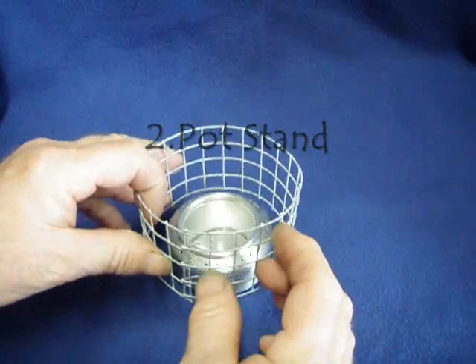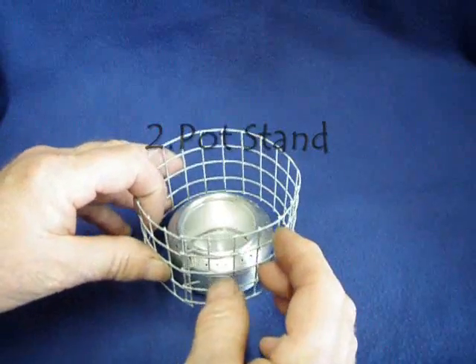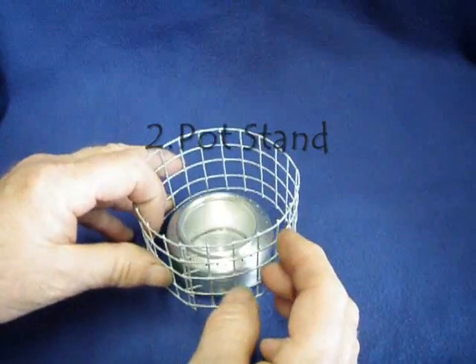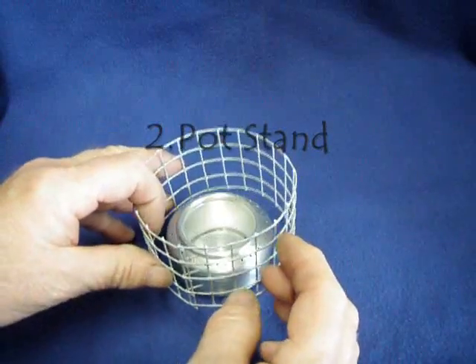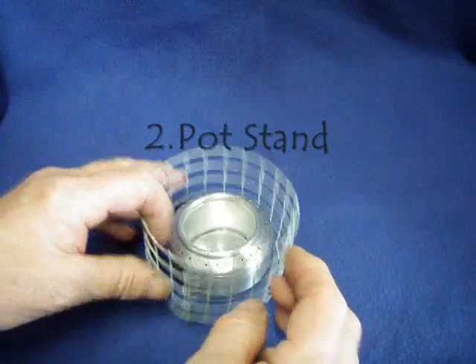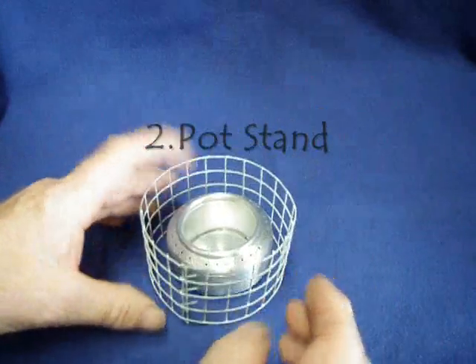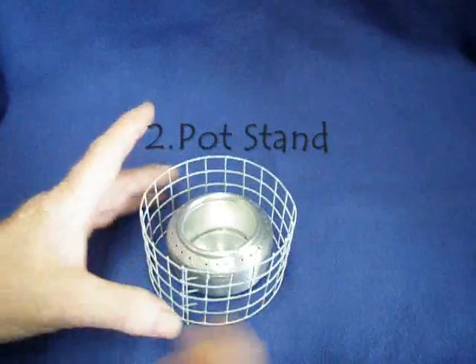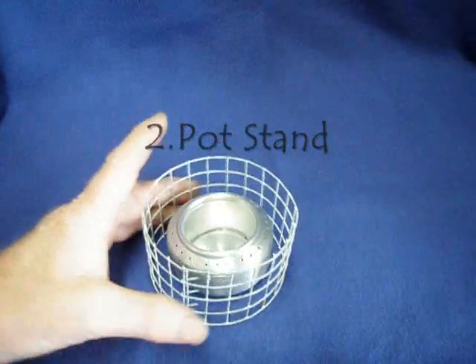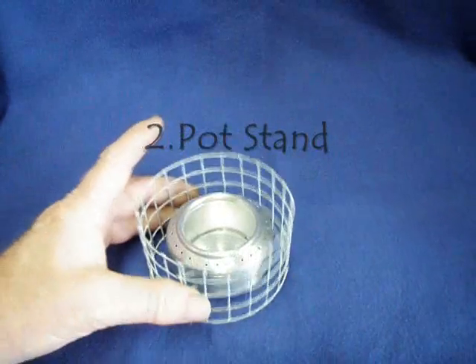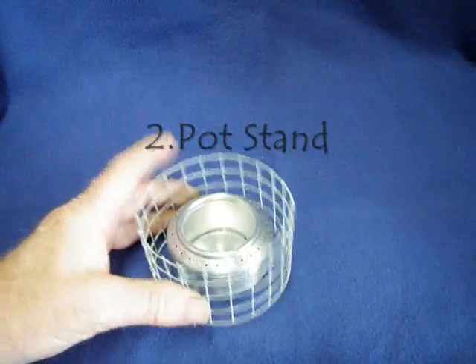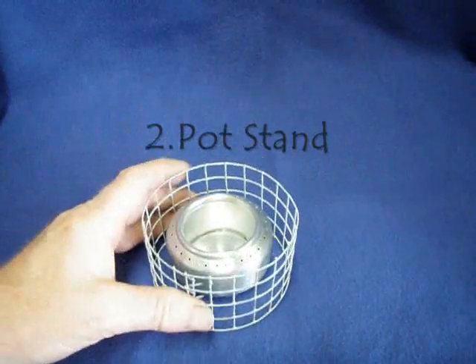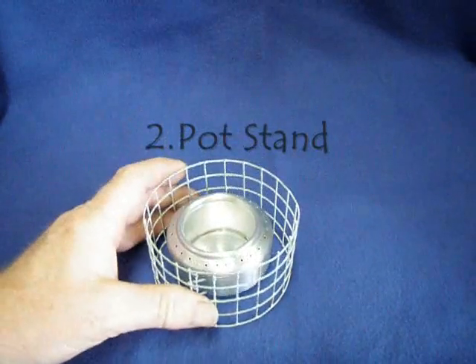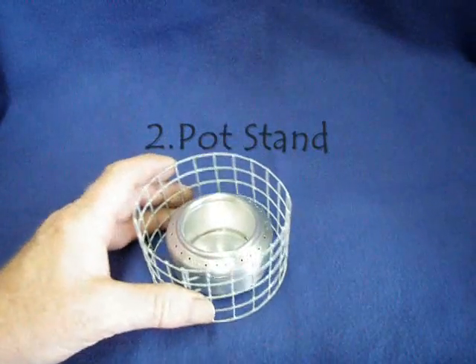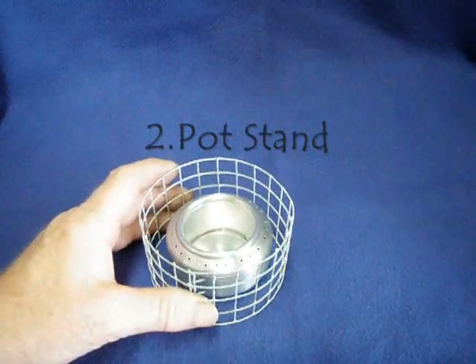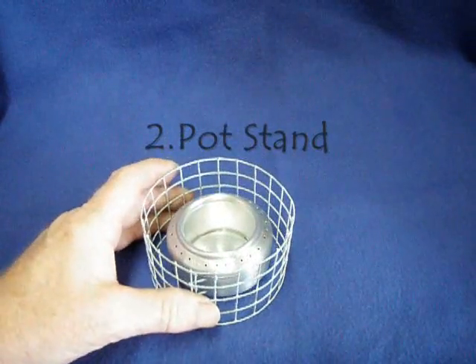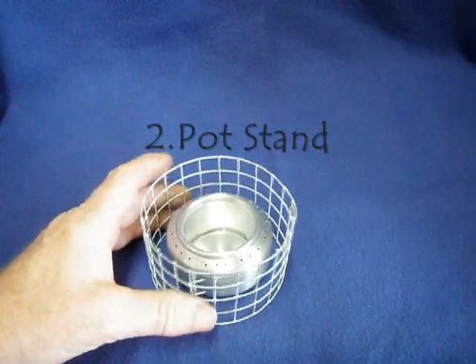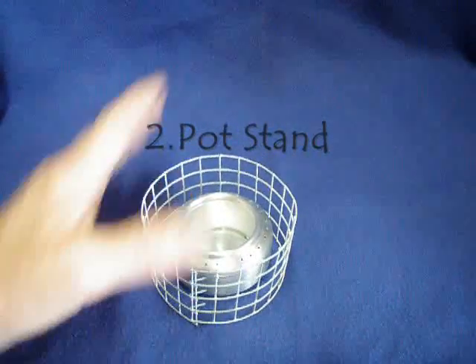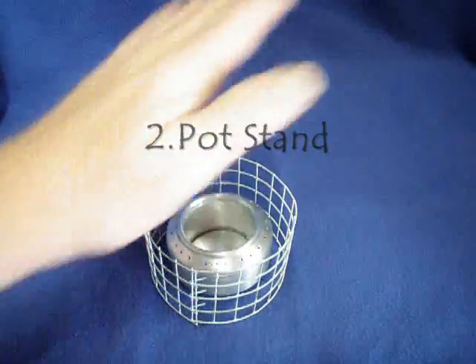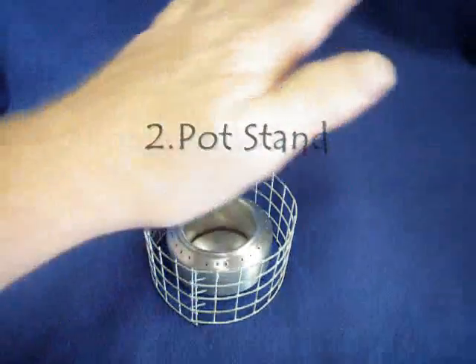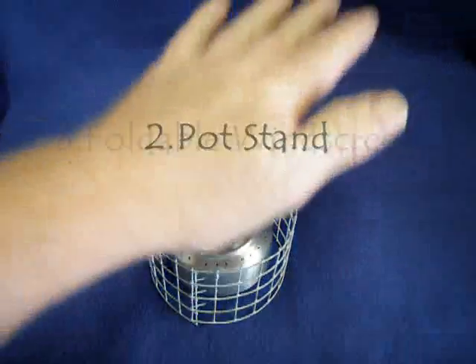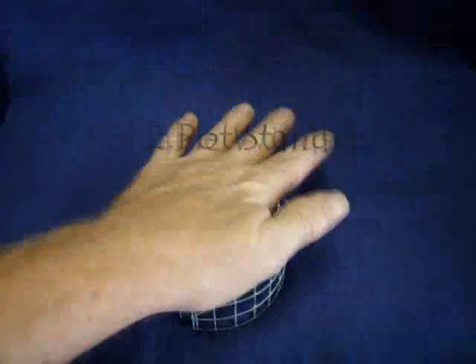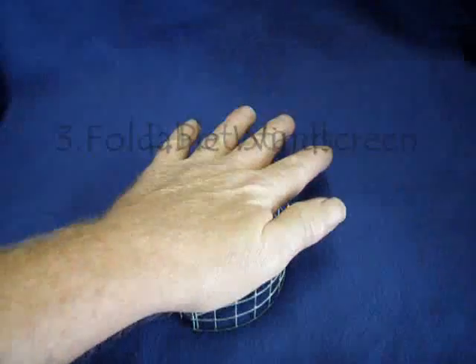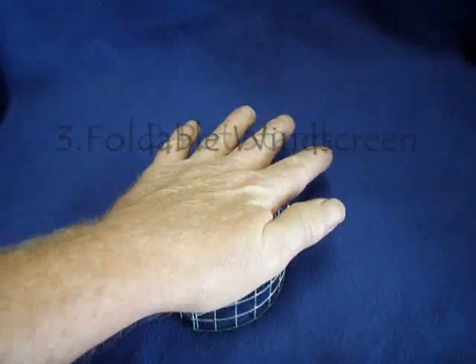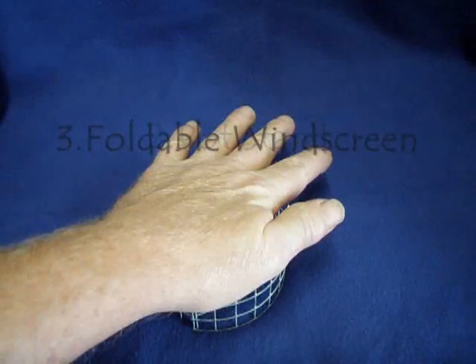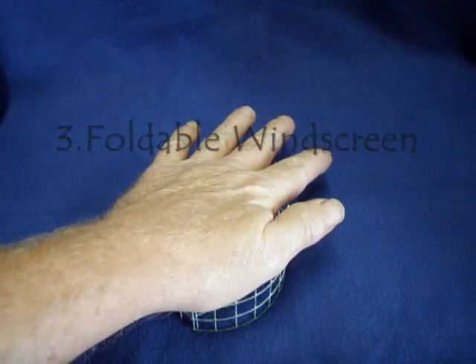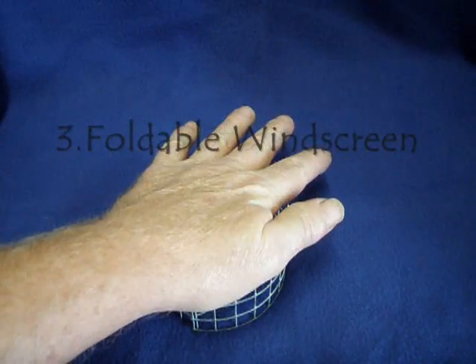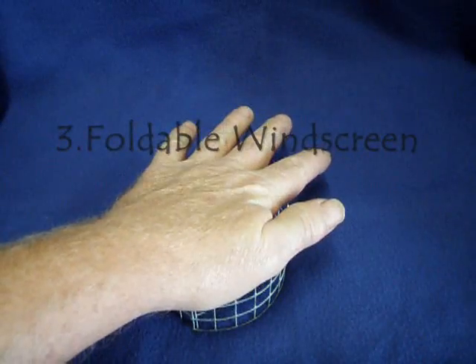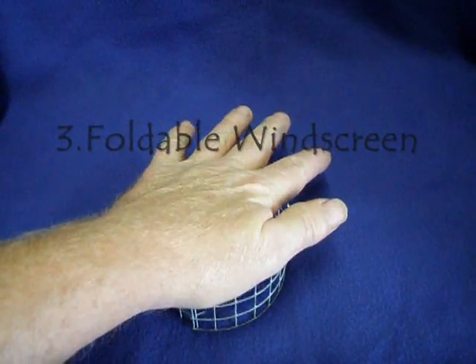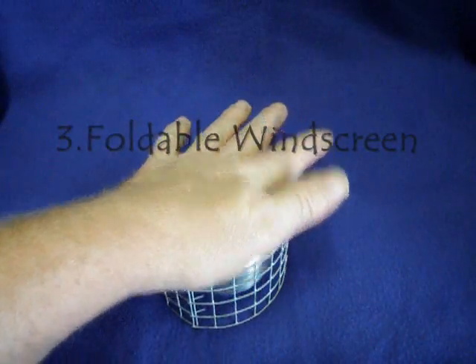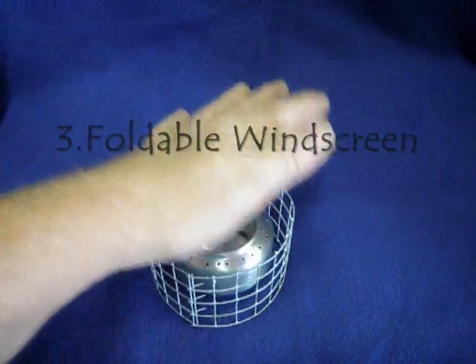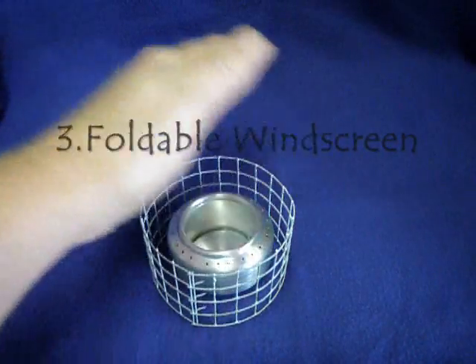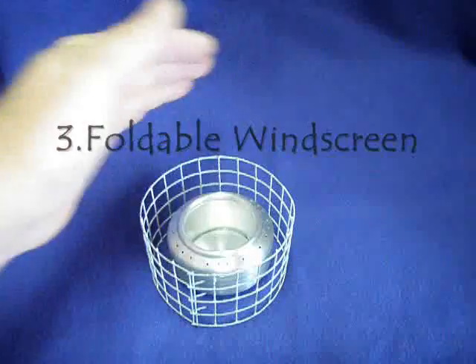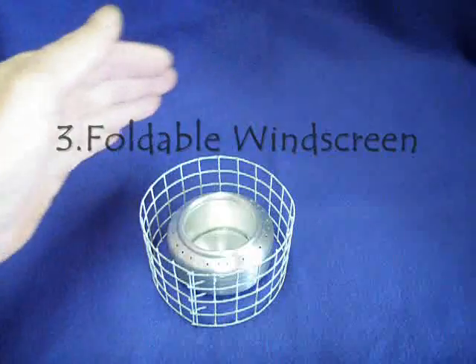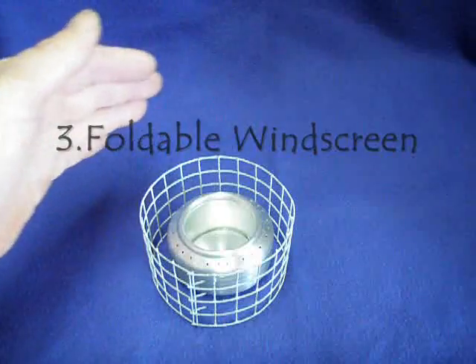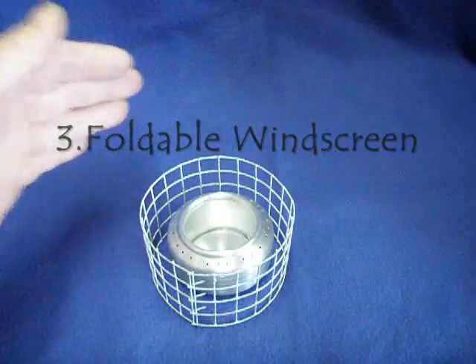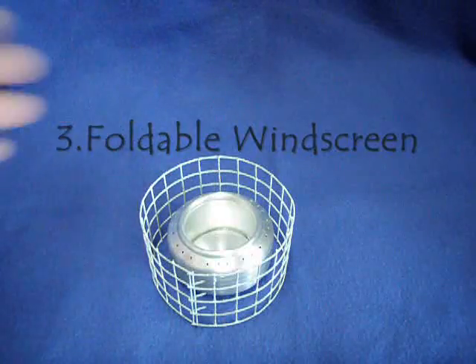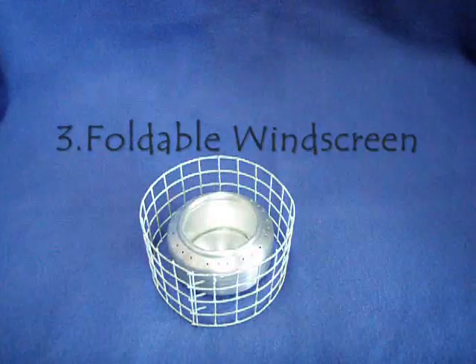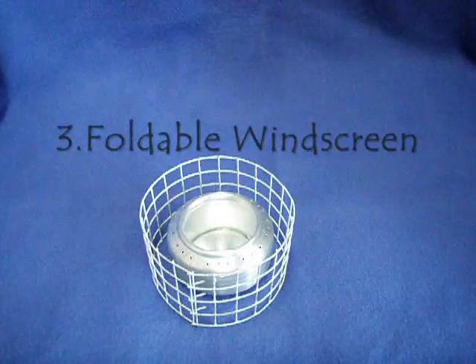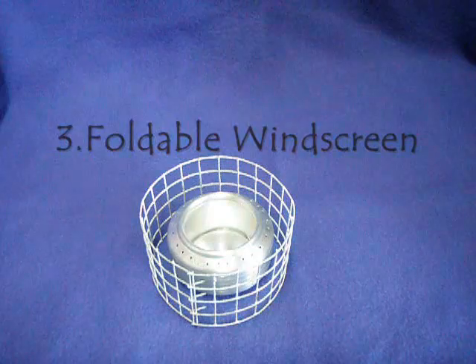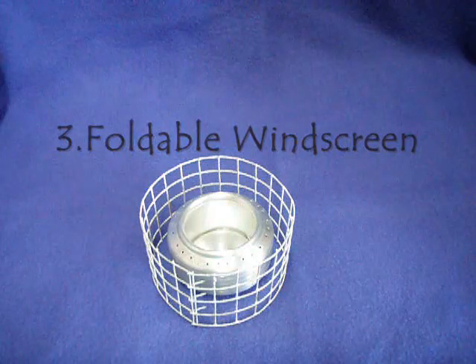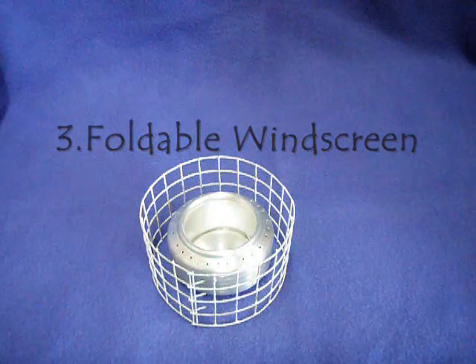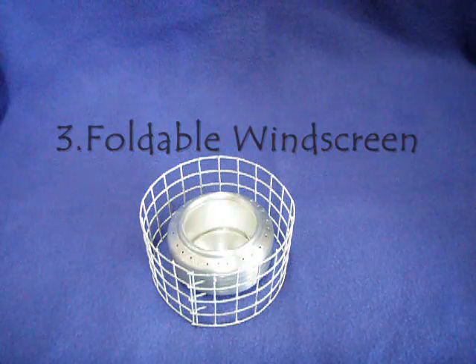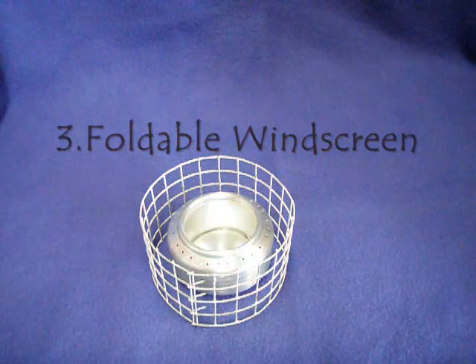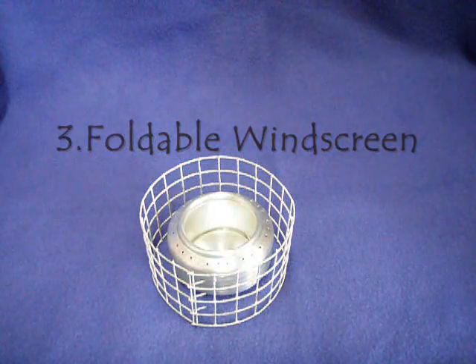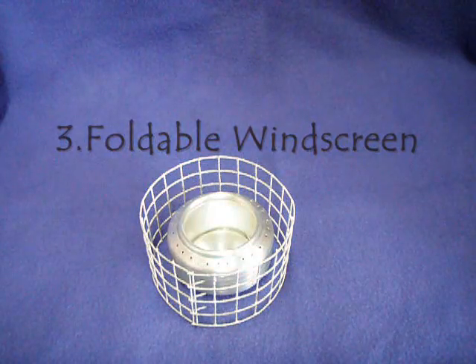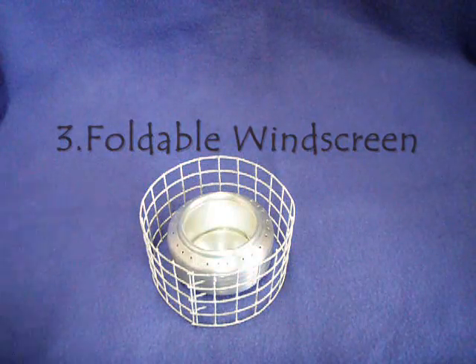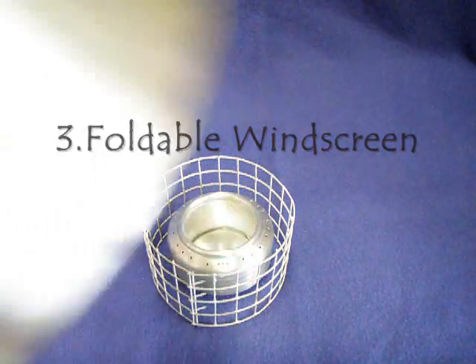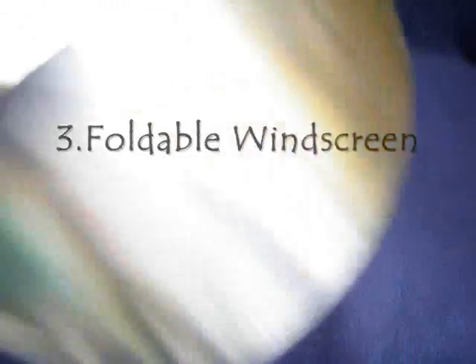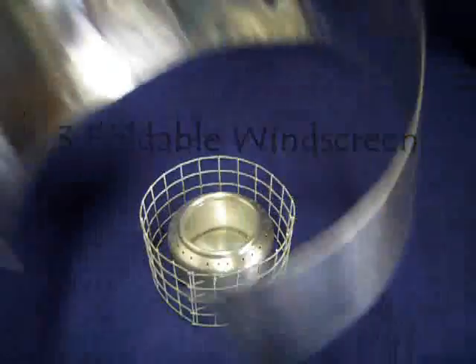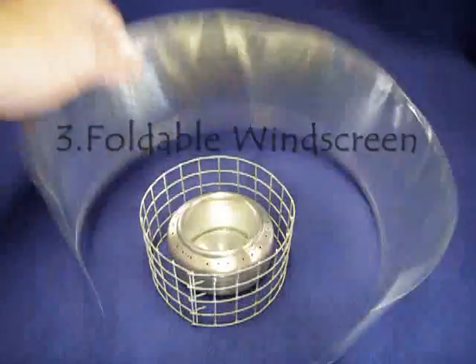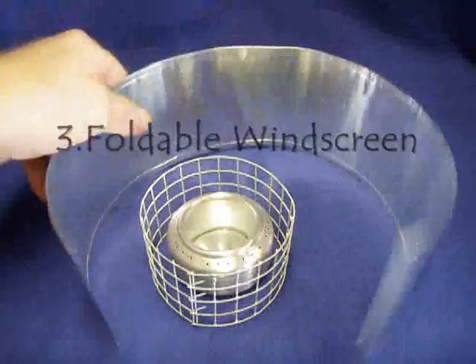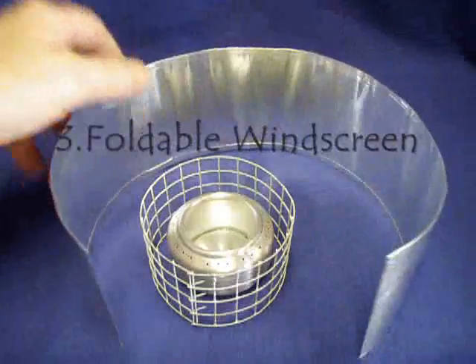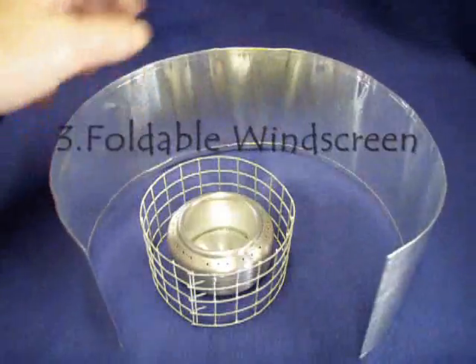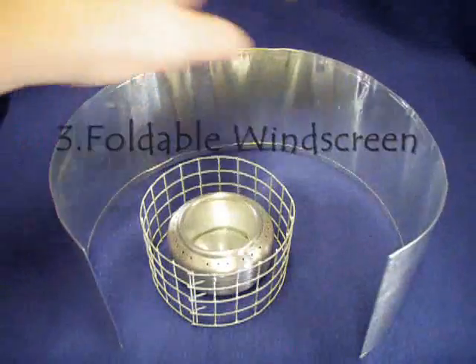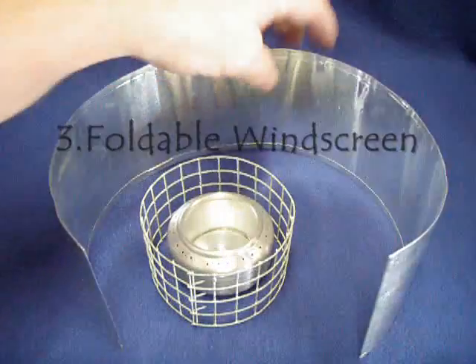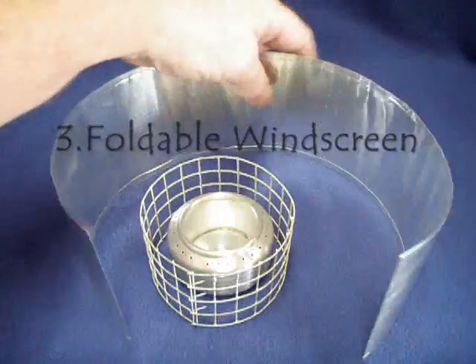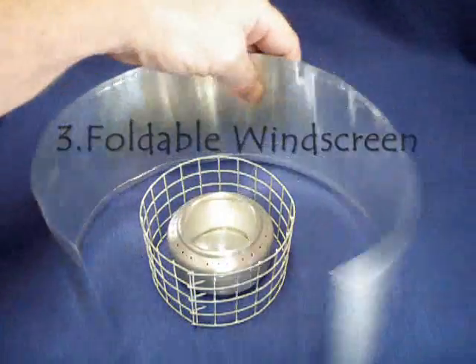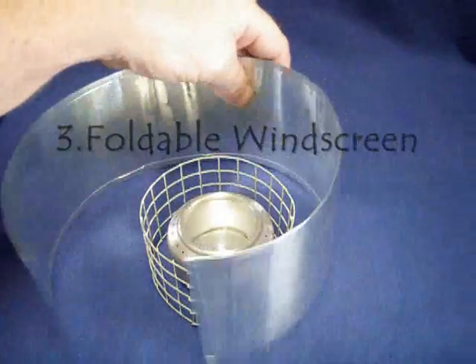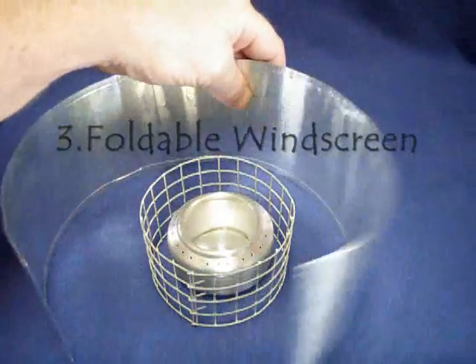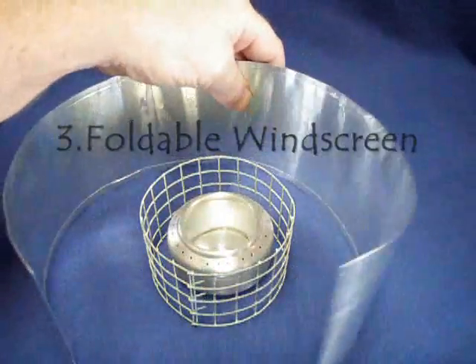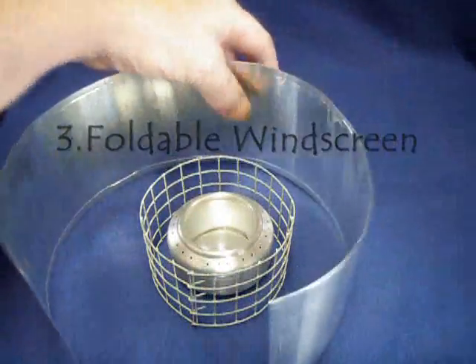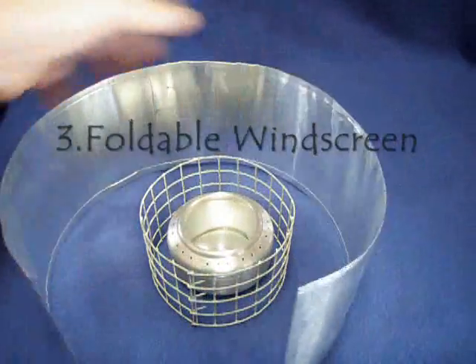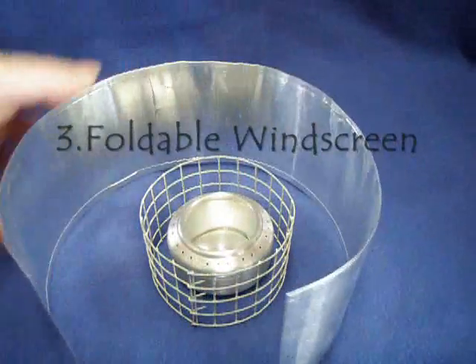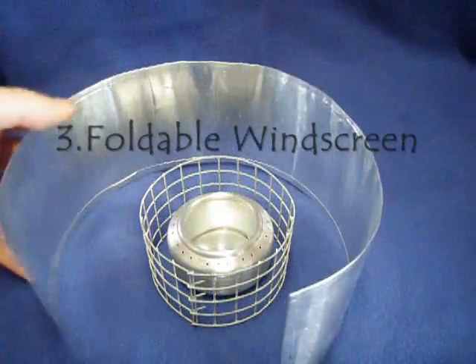It latches onto itself to form a nice sturdy circle for setting your pot on top.